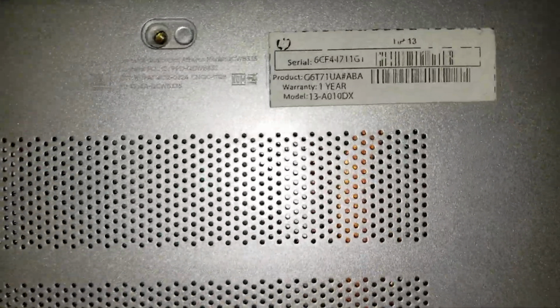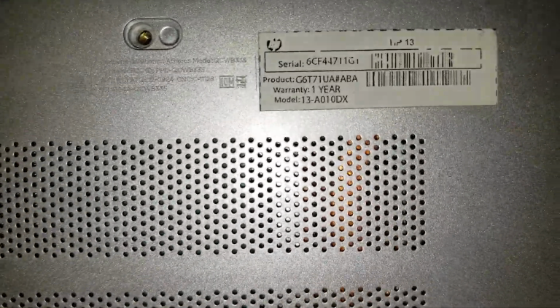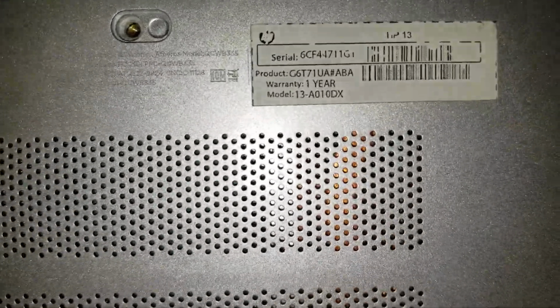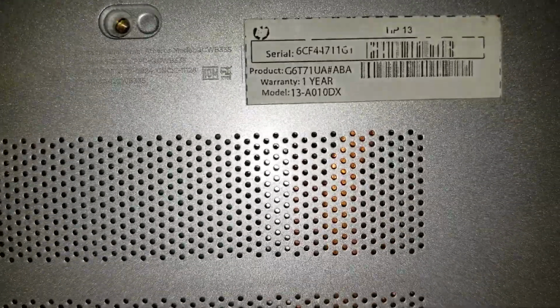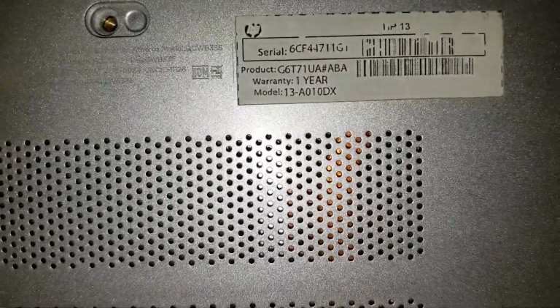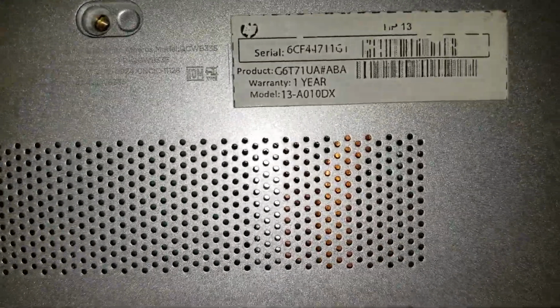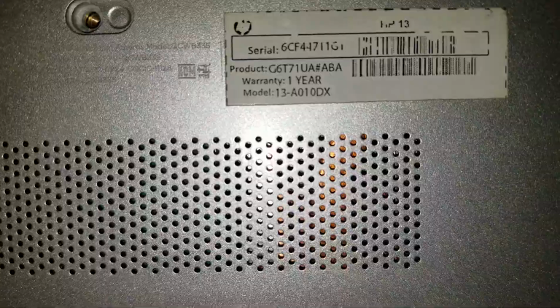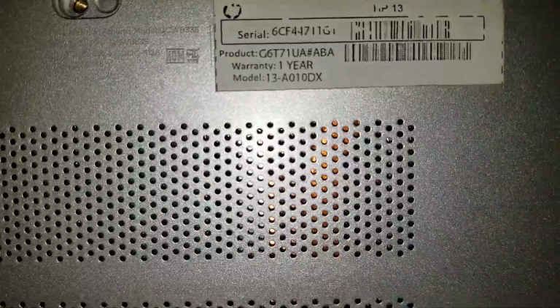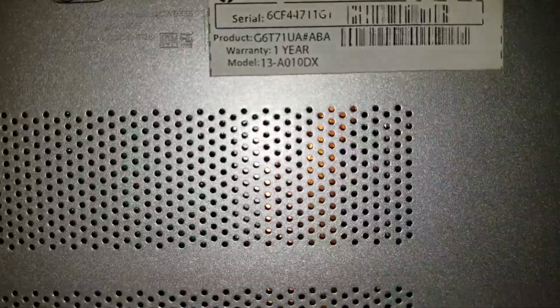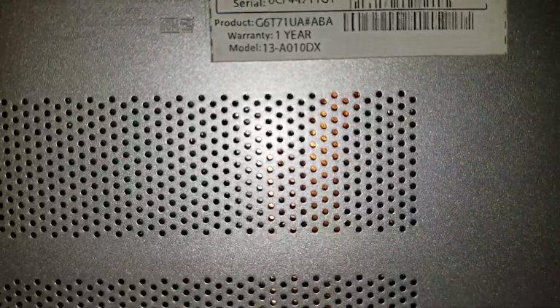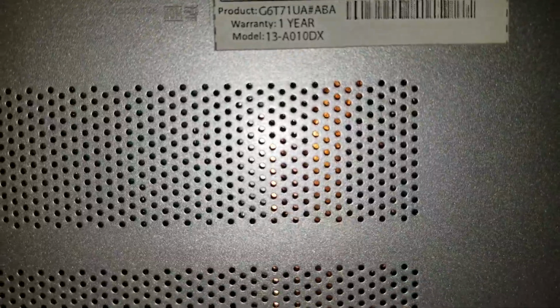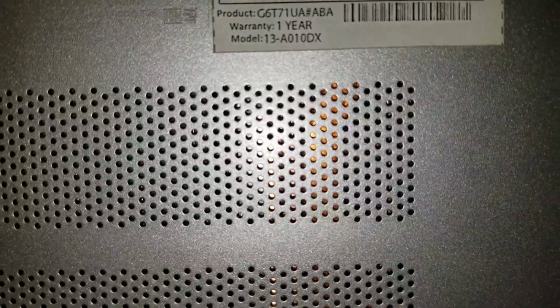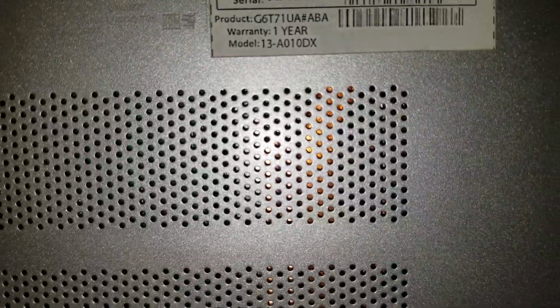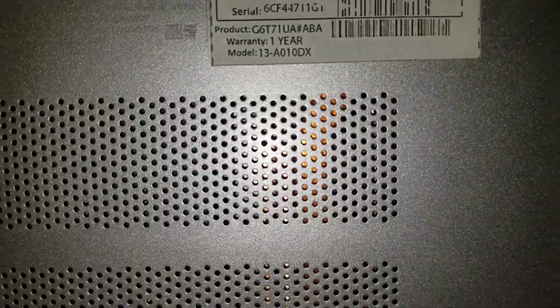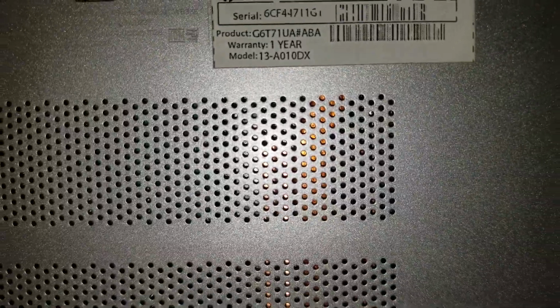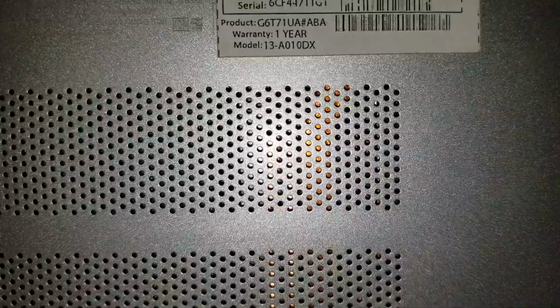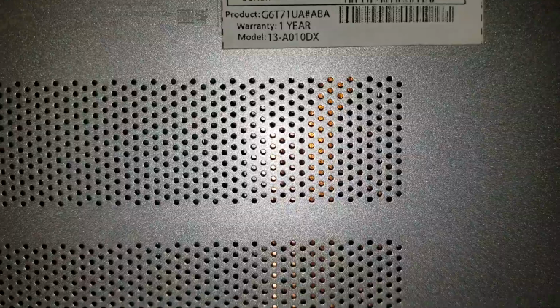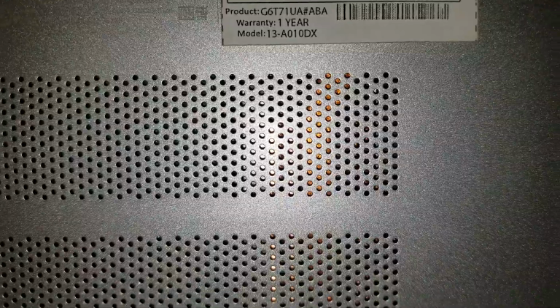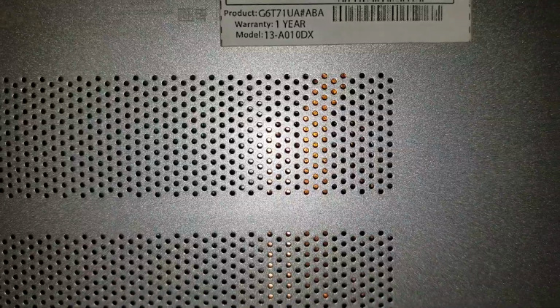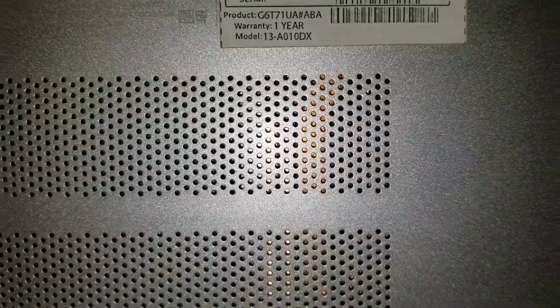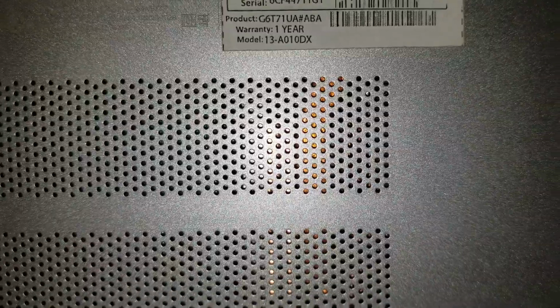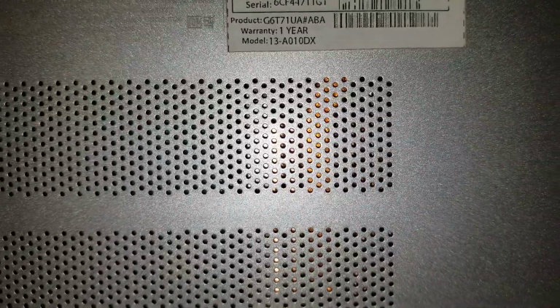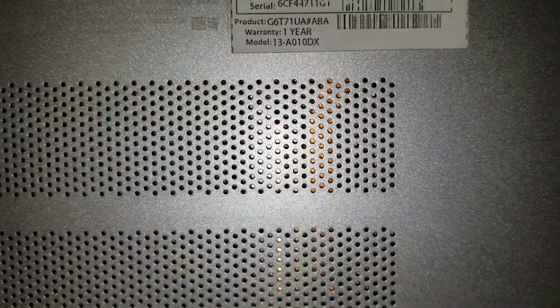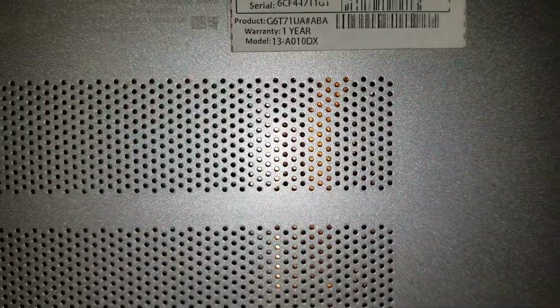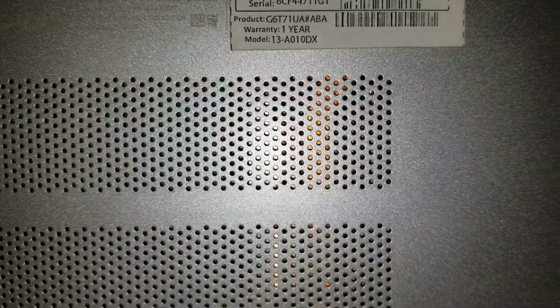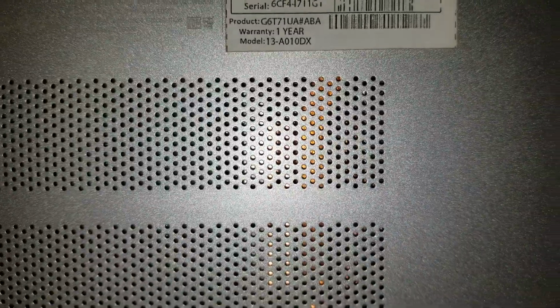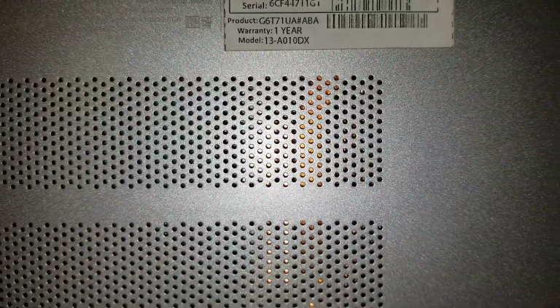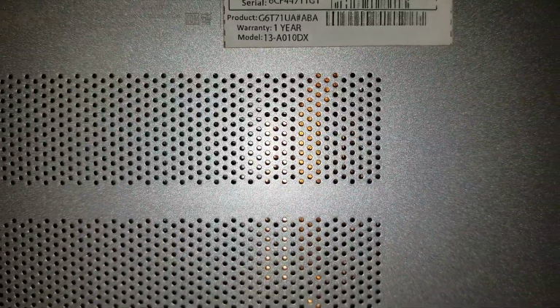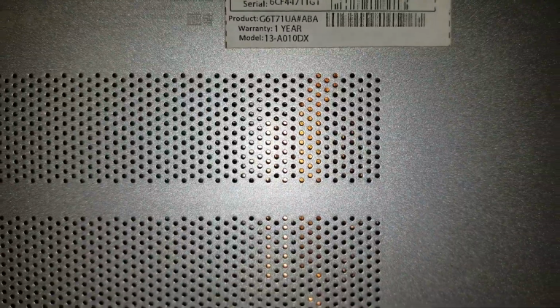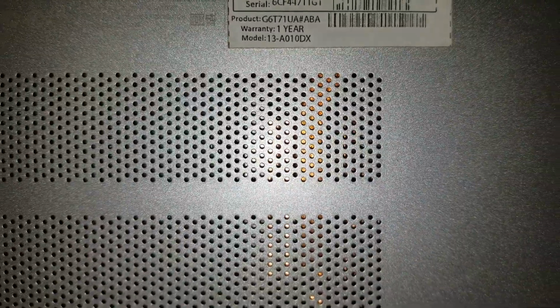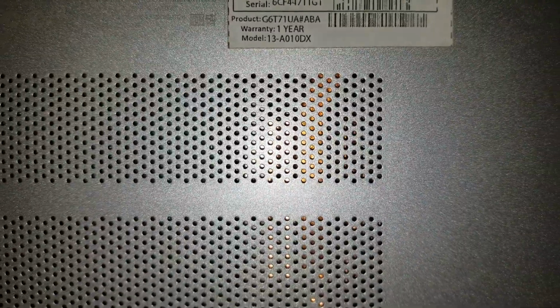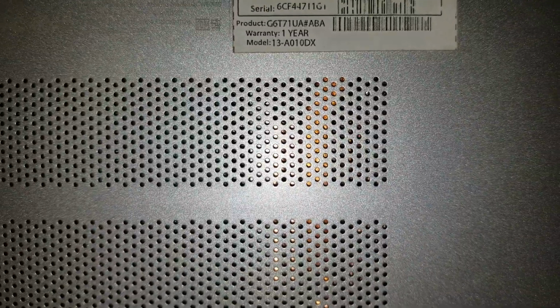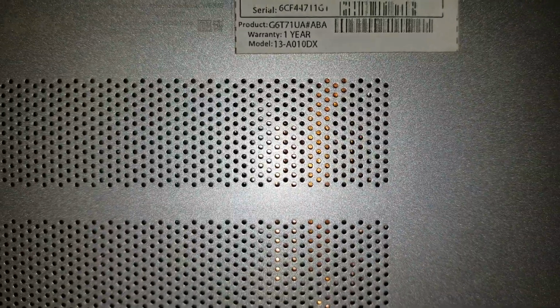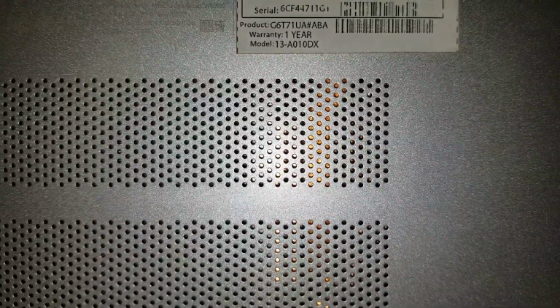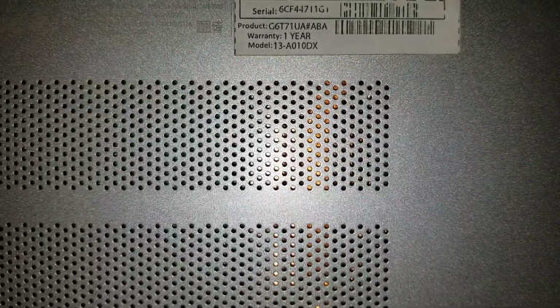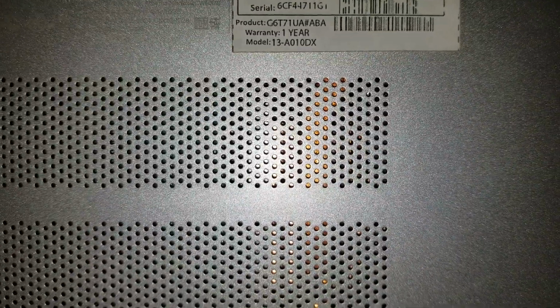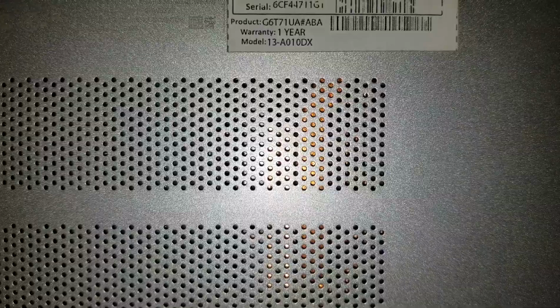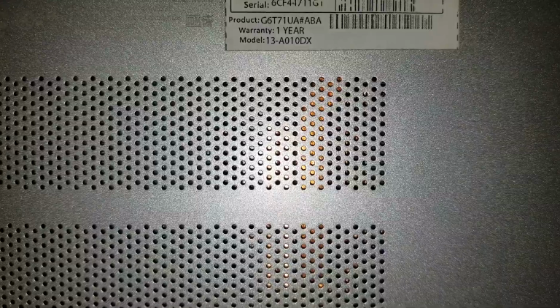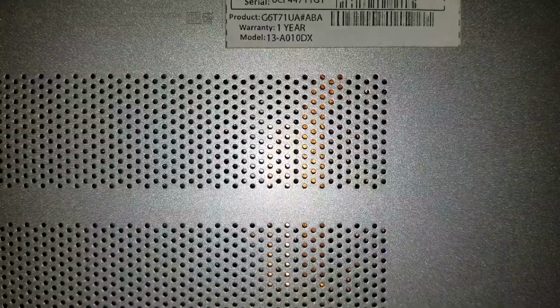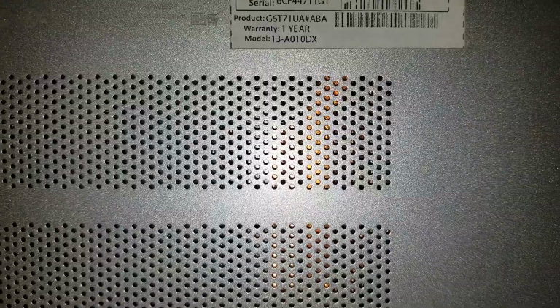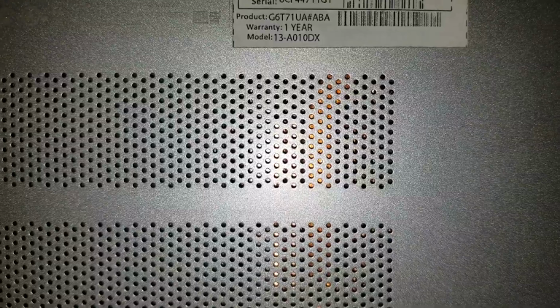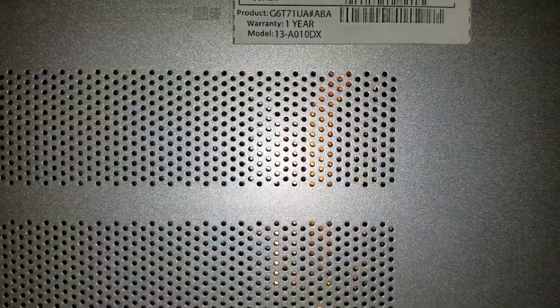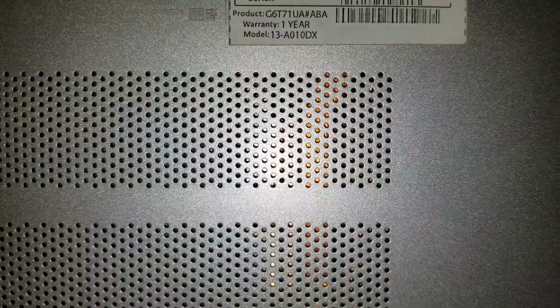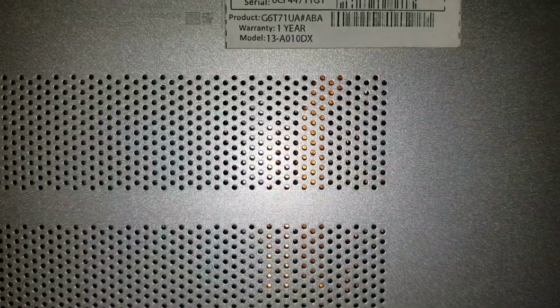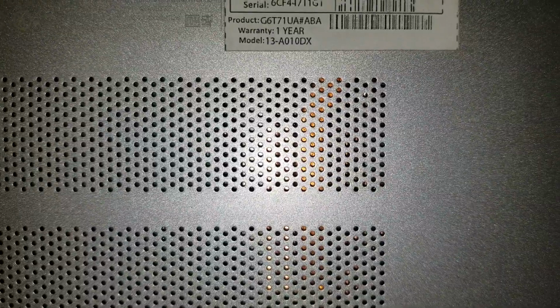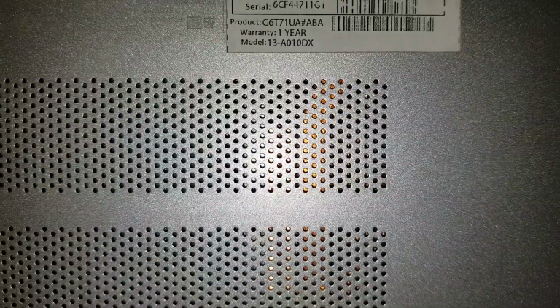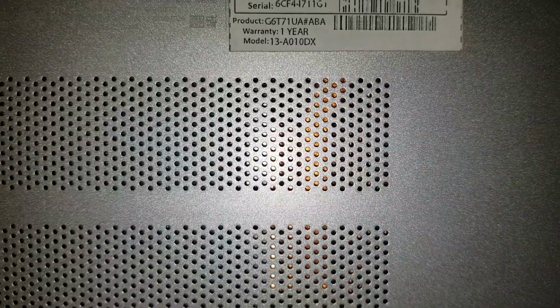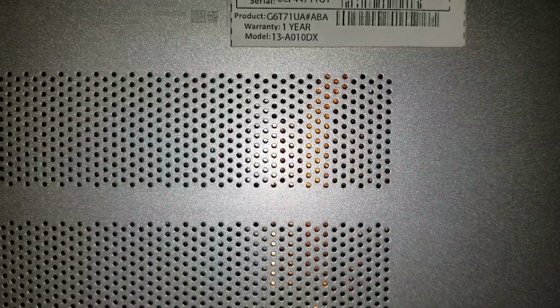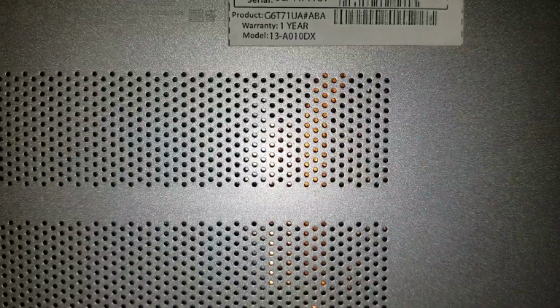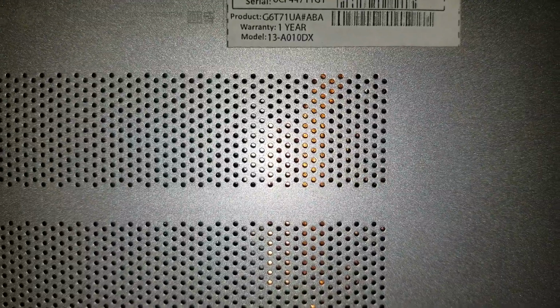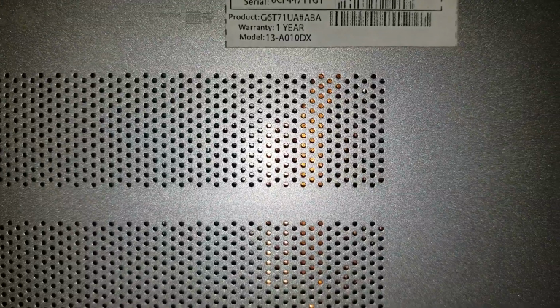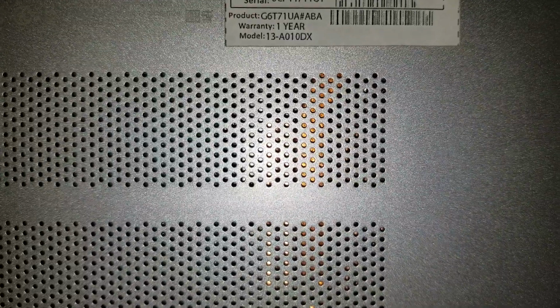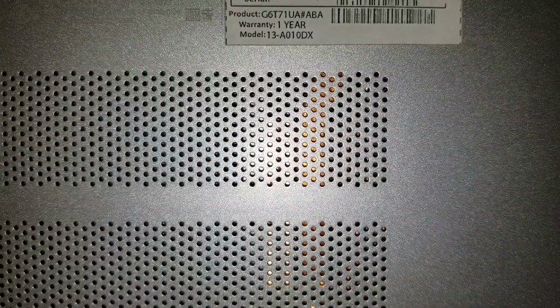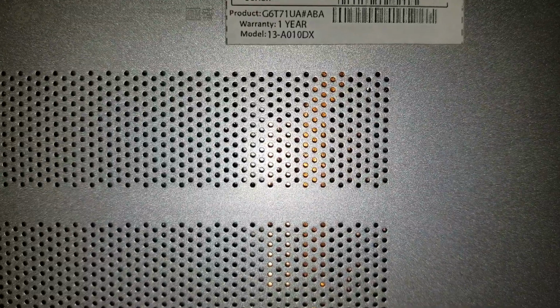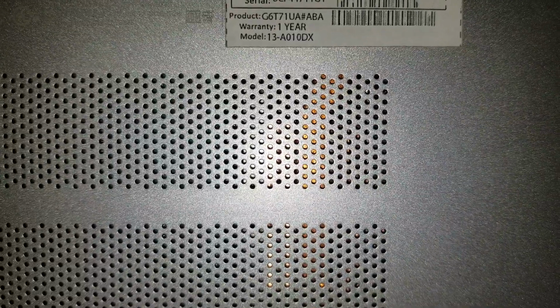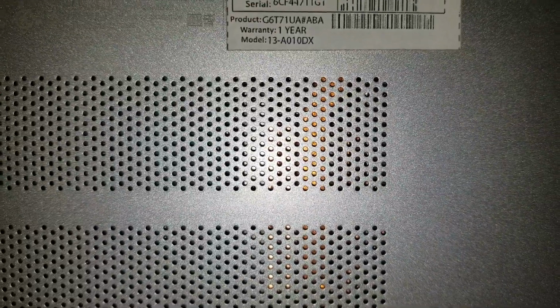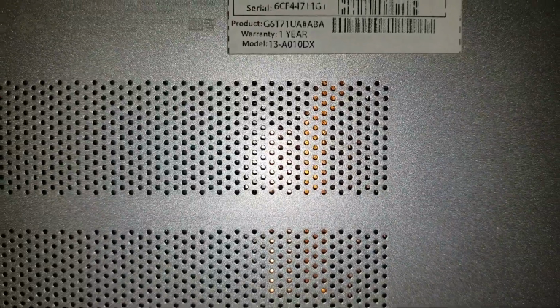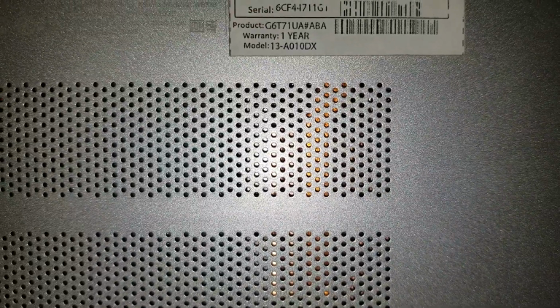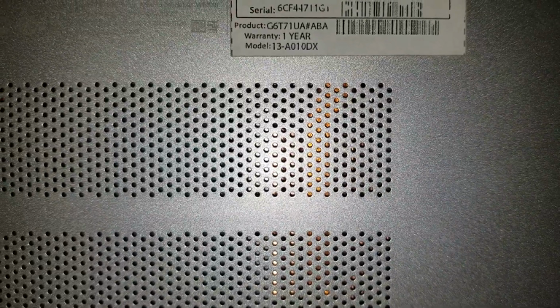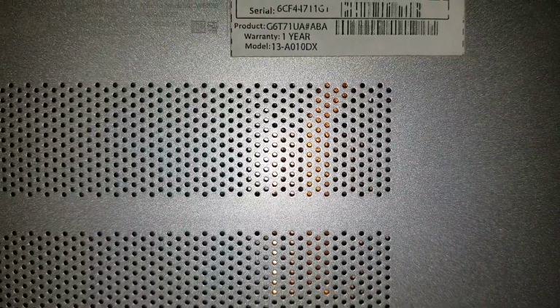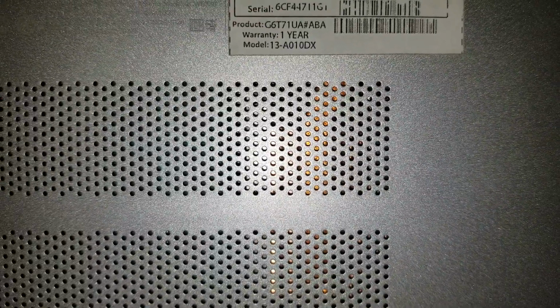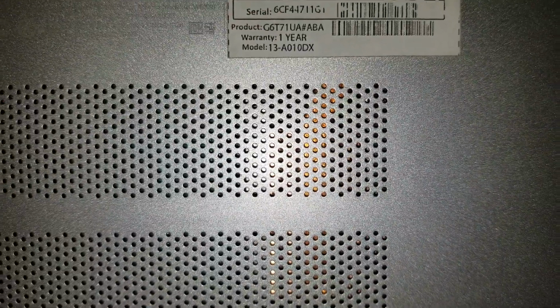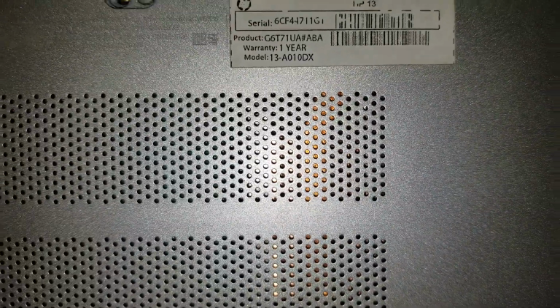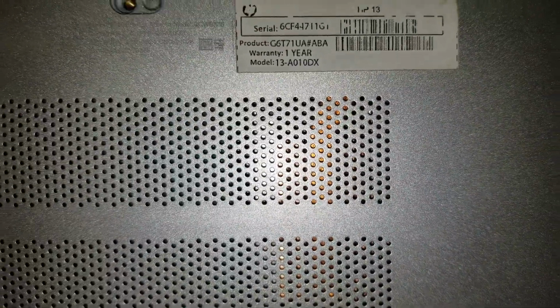I'm going to show how to disassemble an HP Pavilion 13-A010DX.